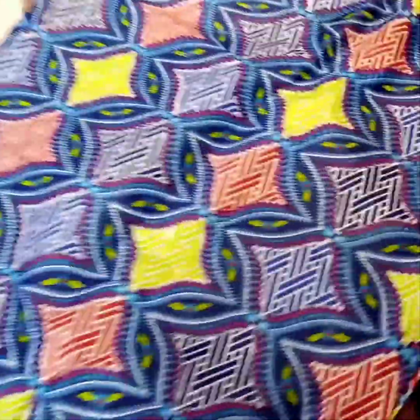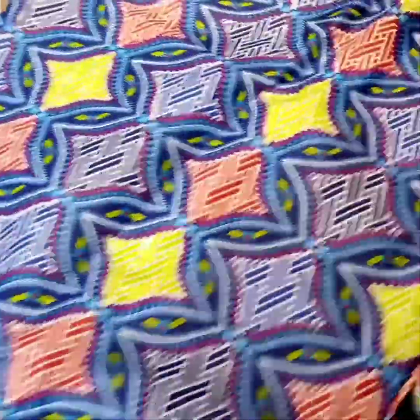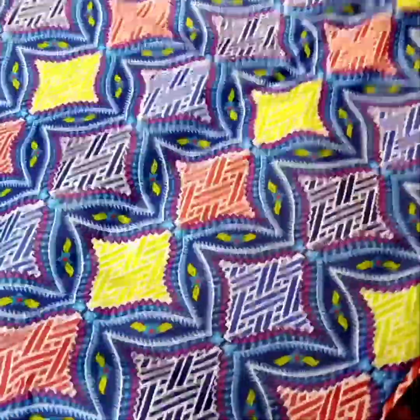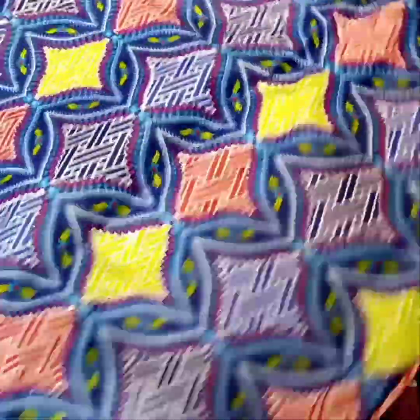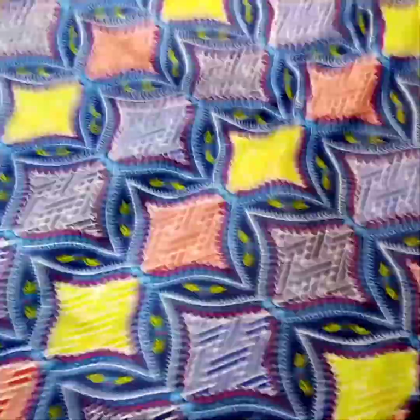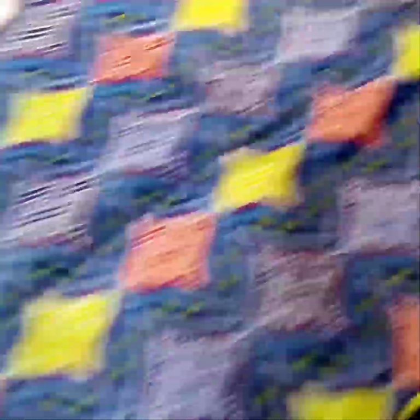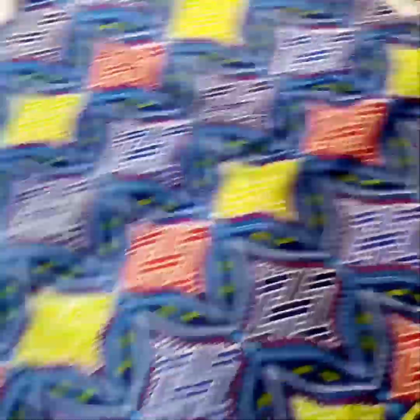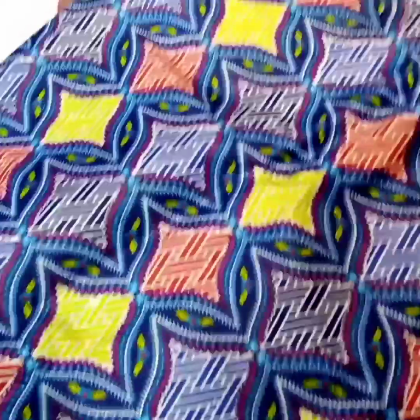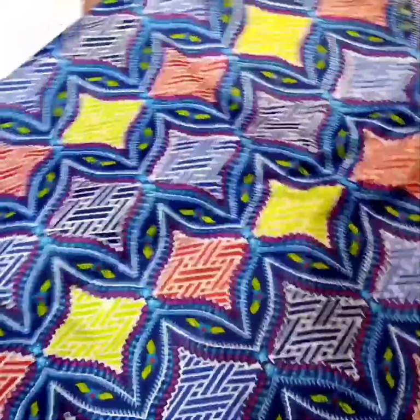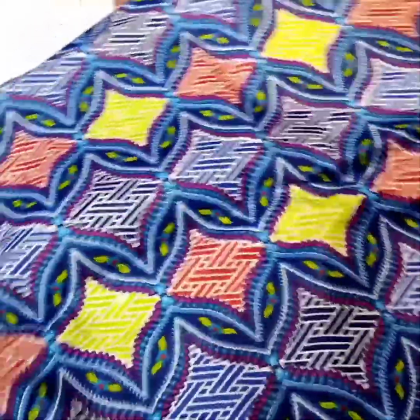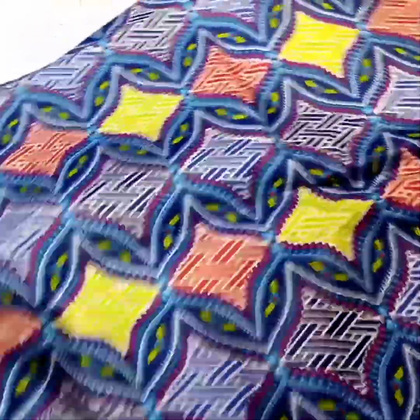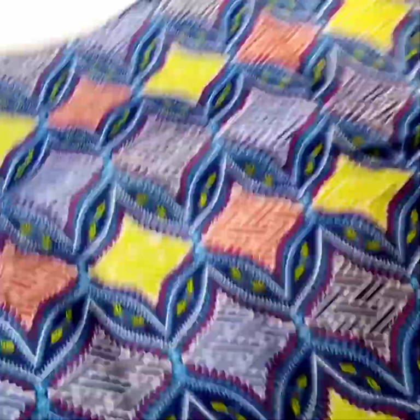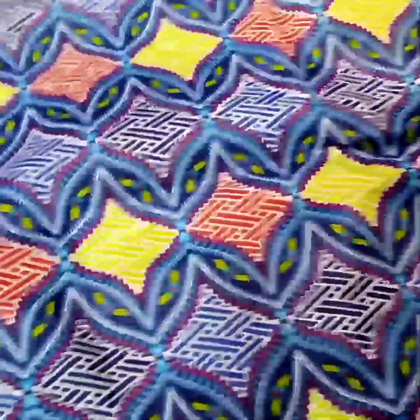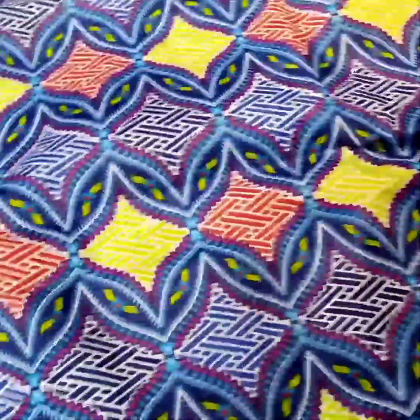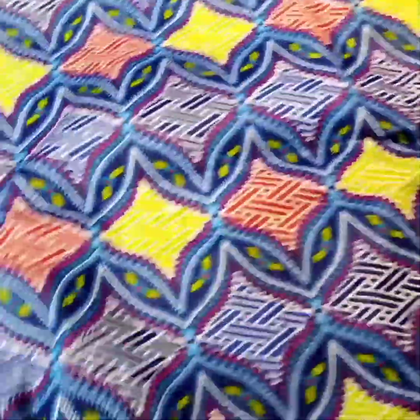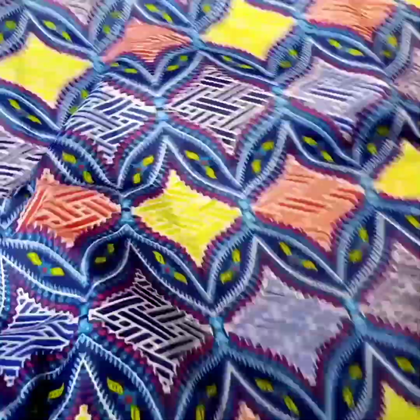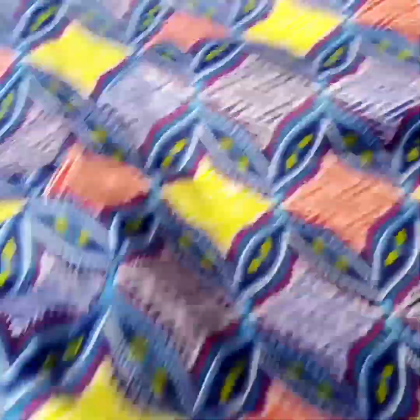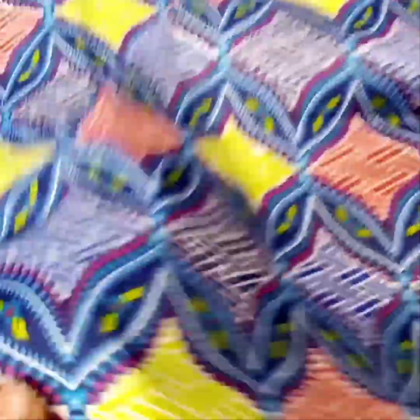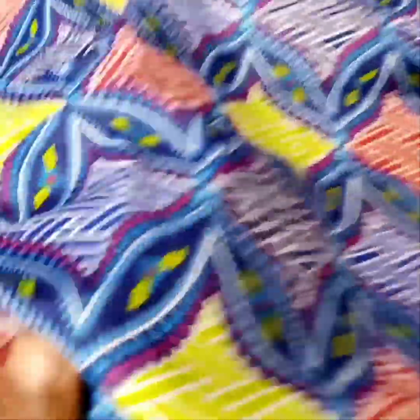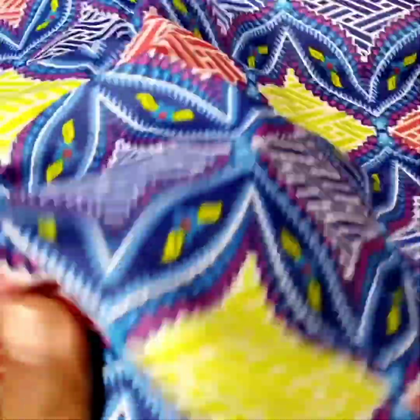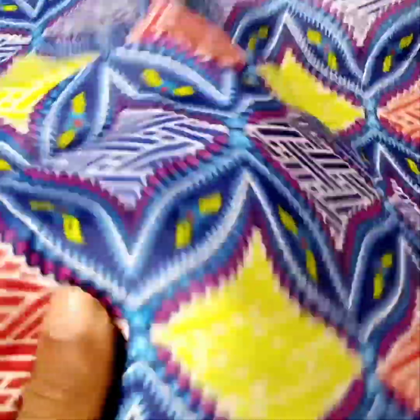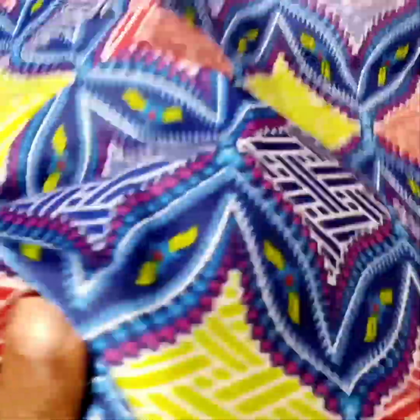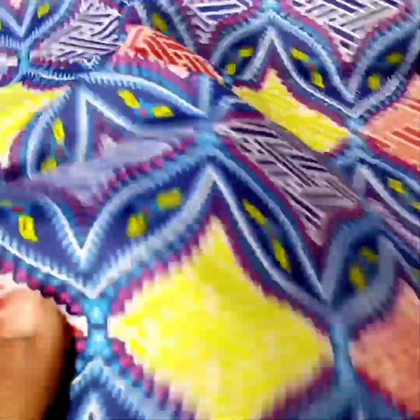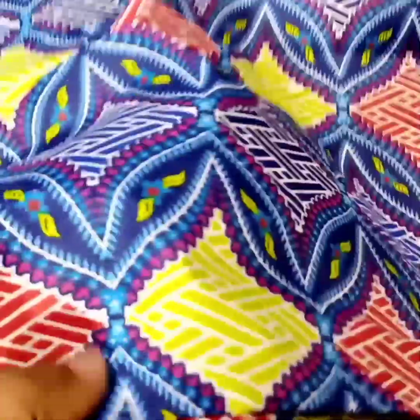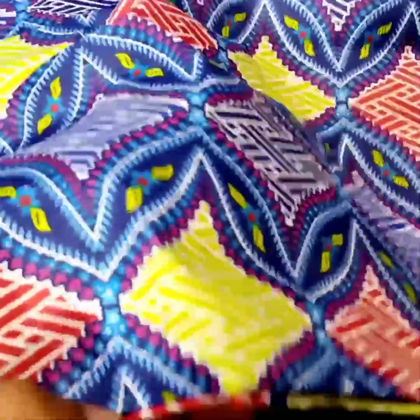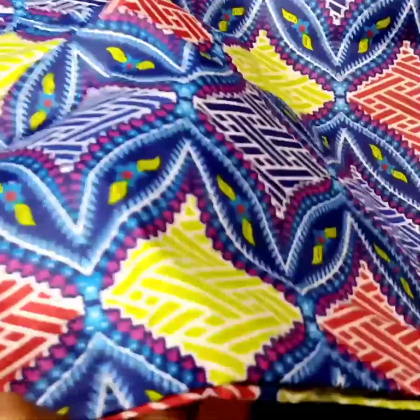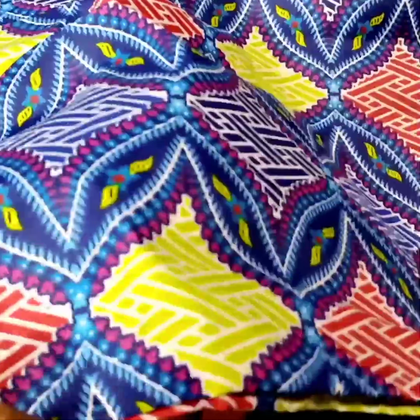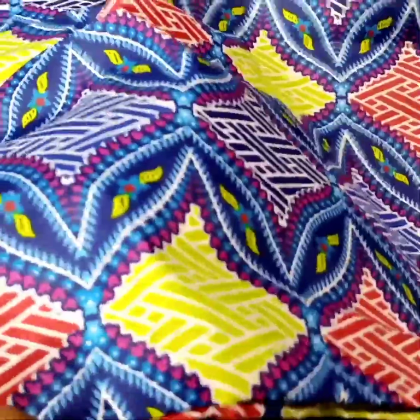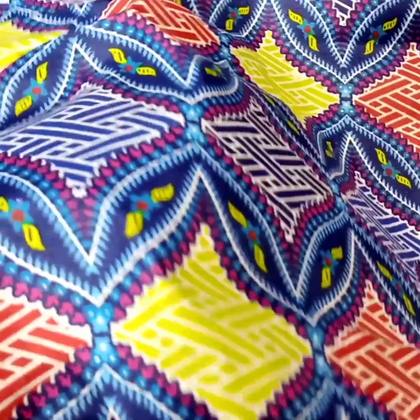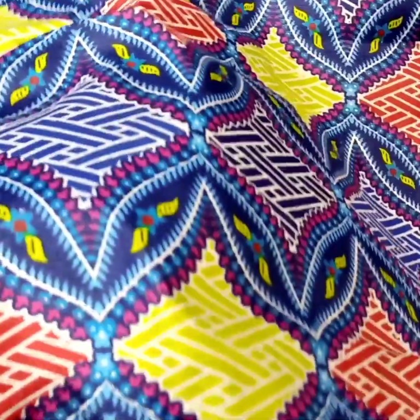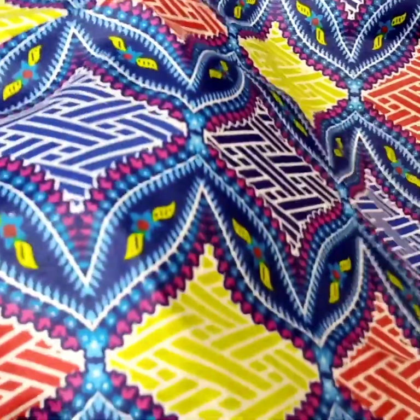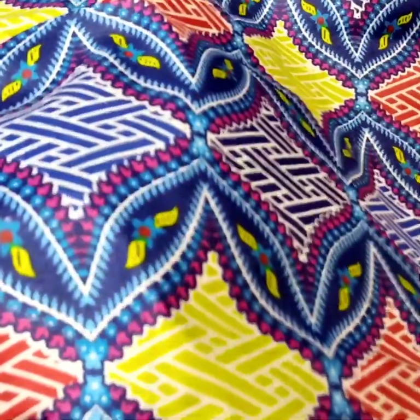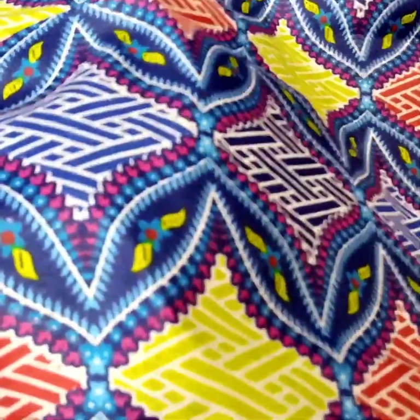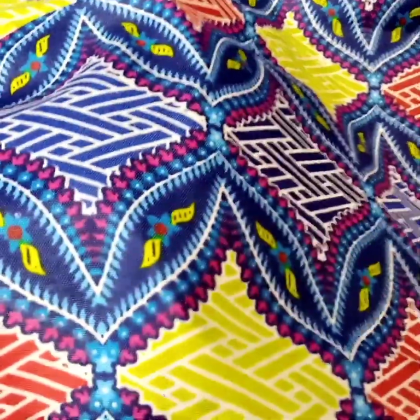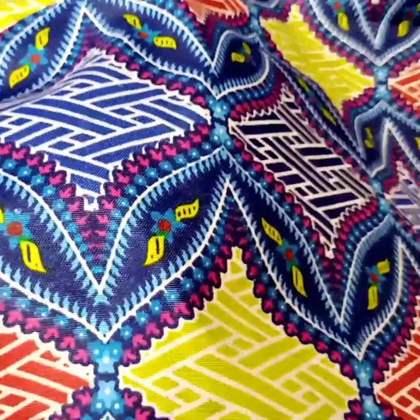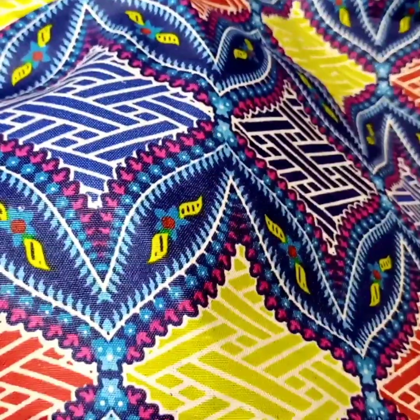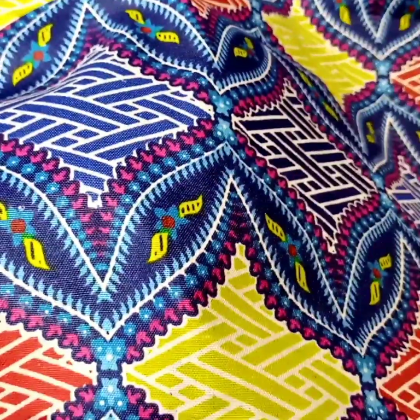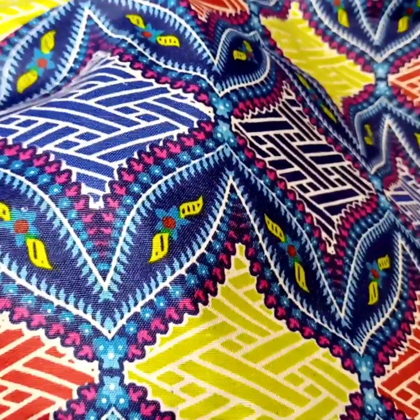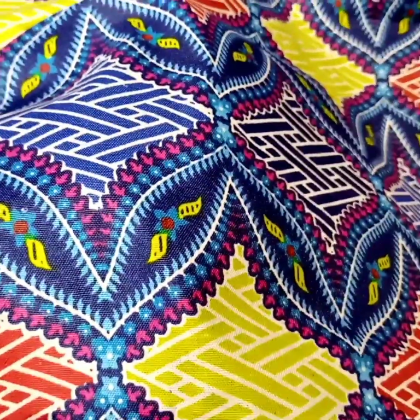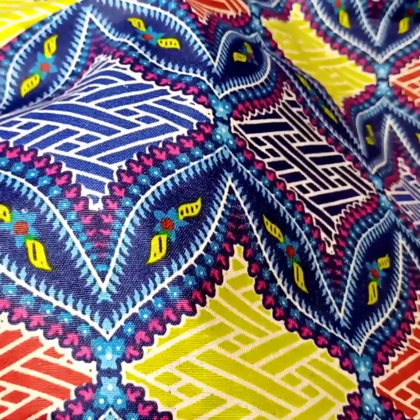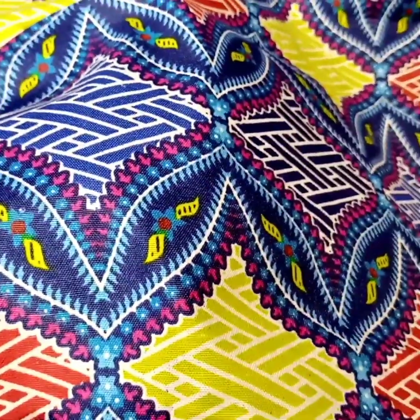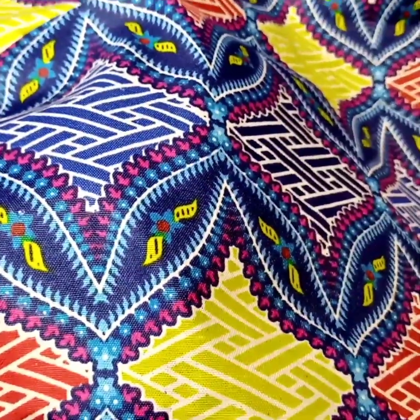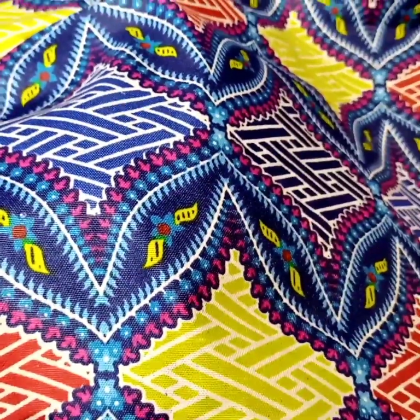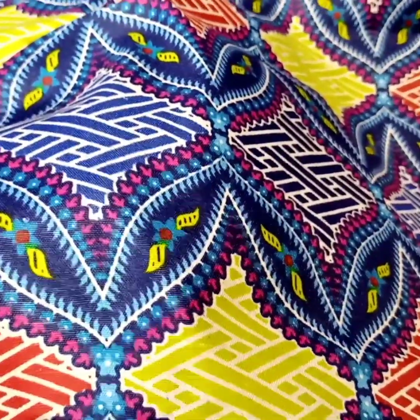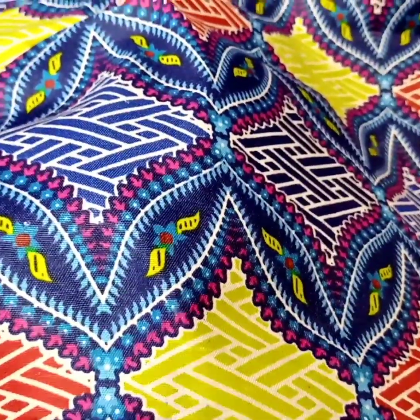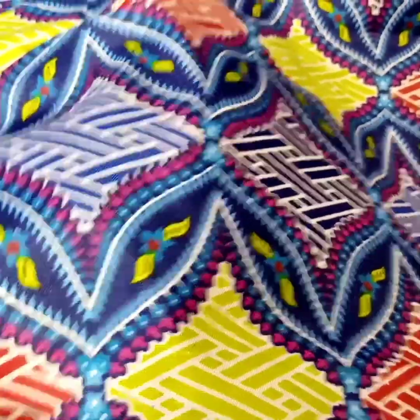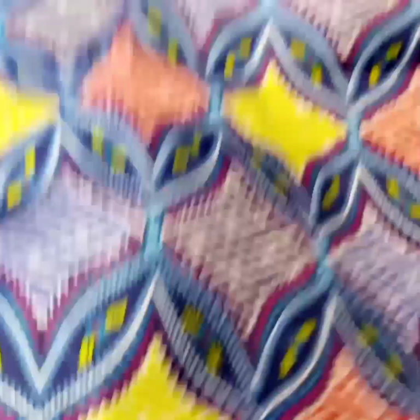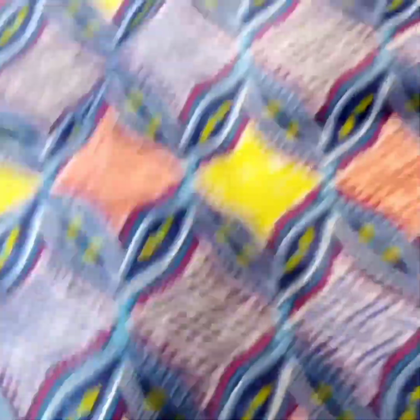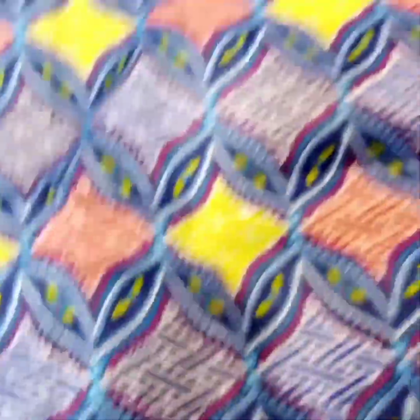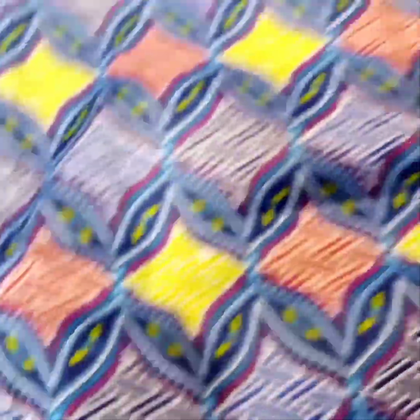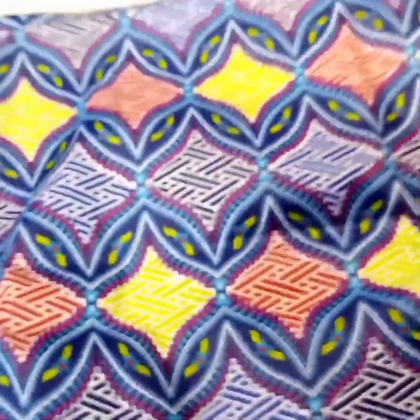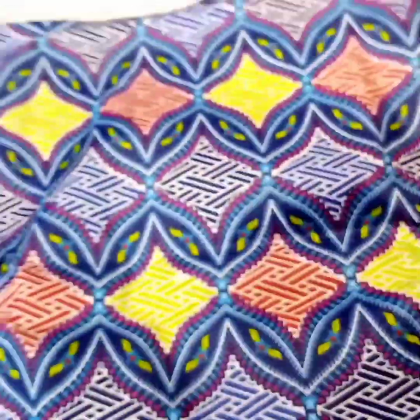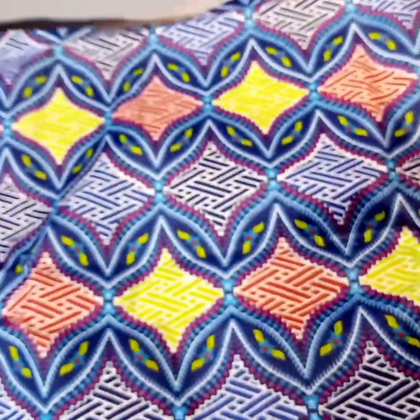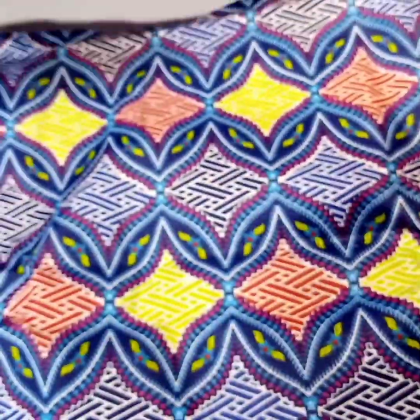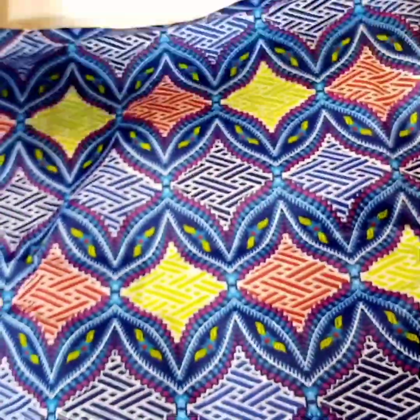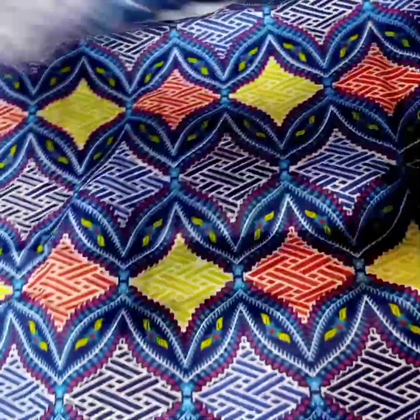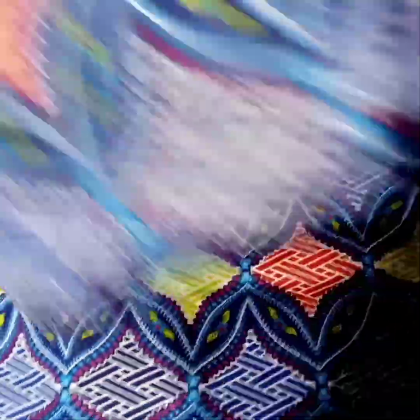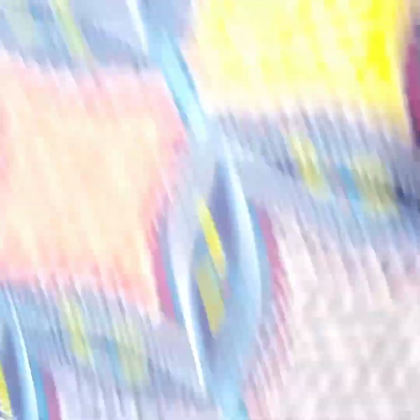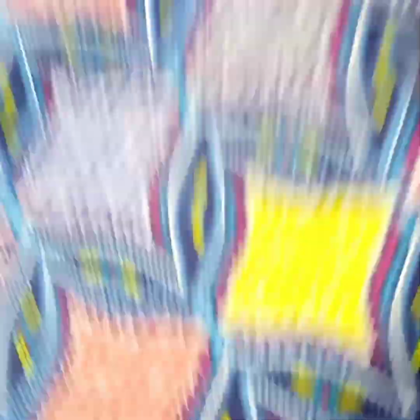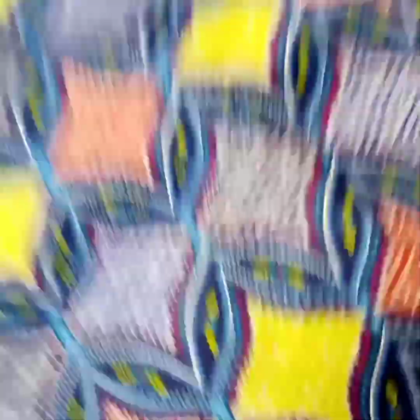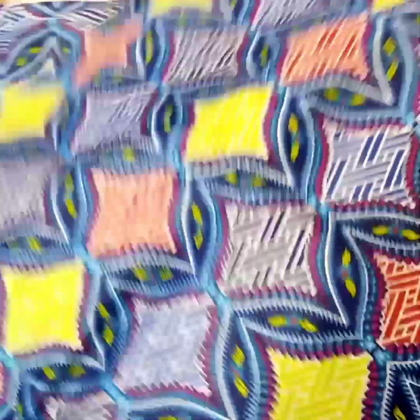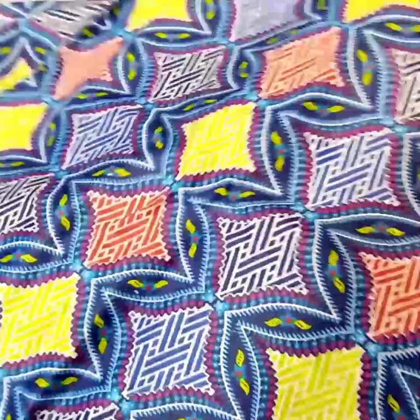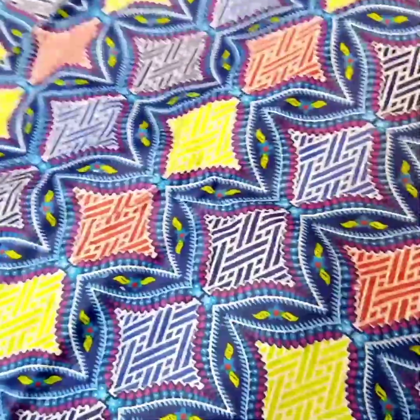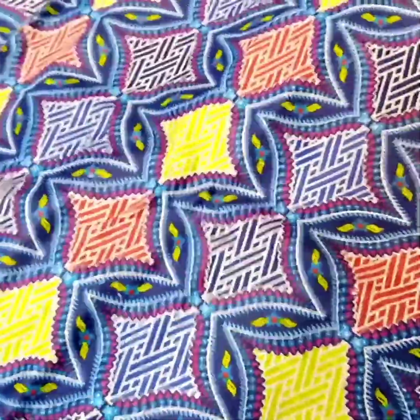There are 10 designs. I am telling you about them.